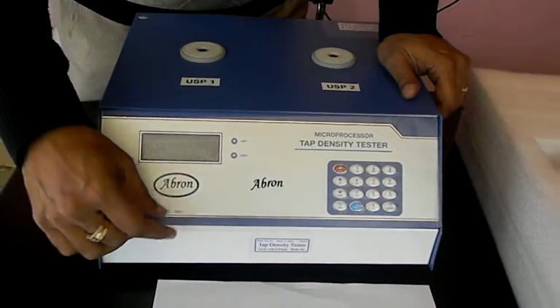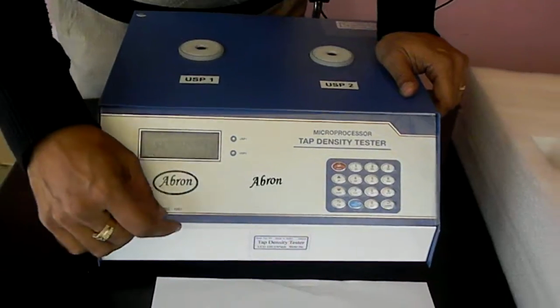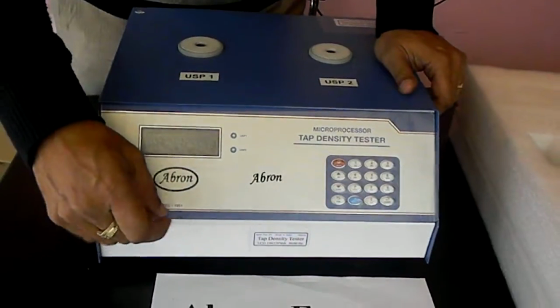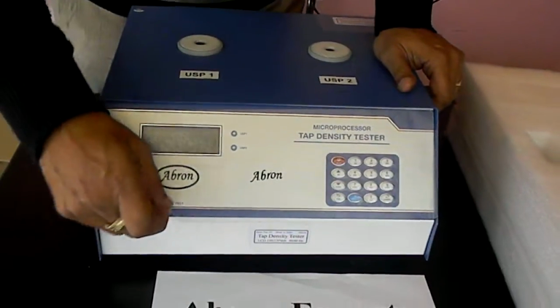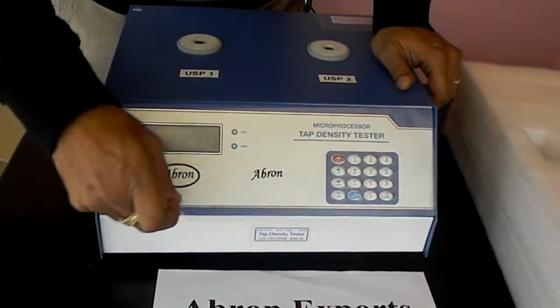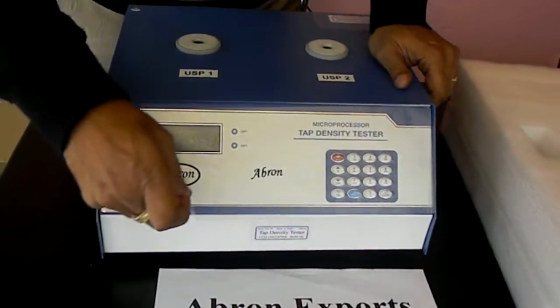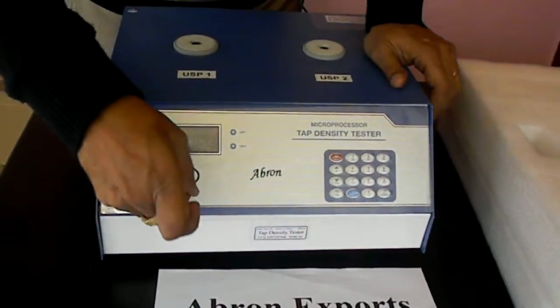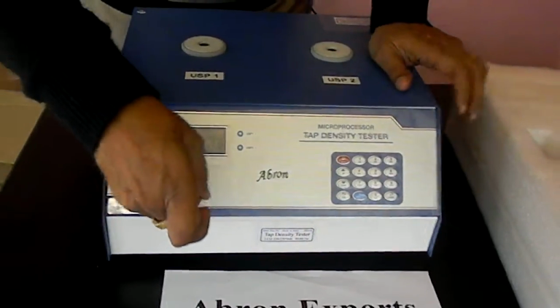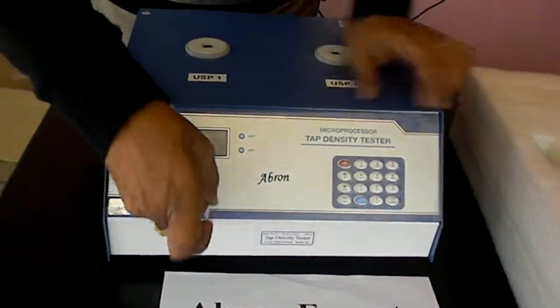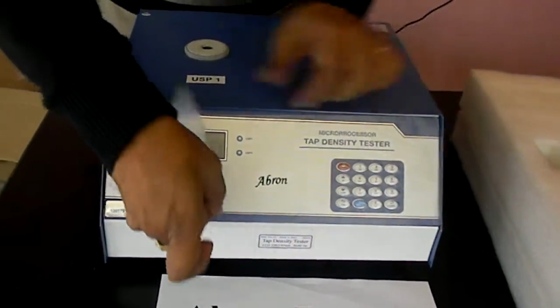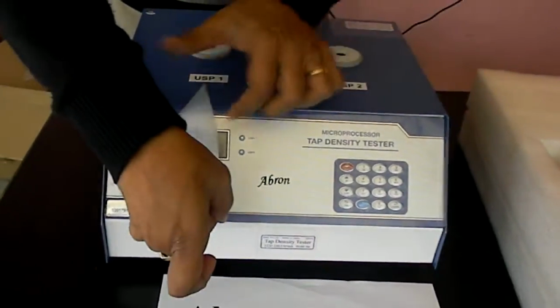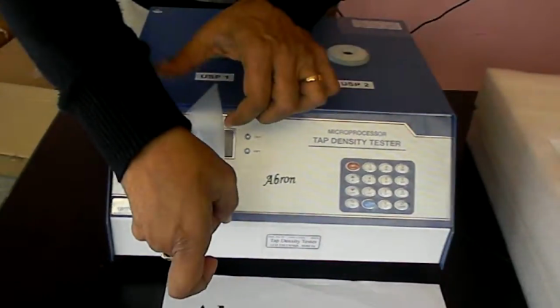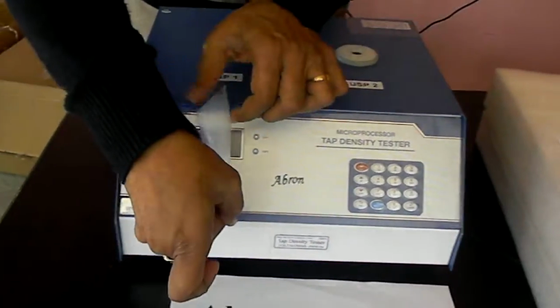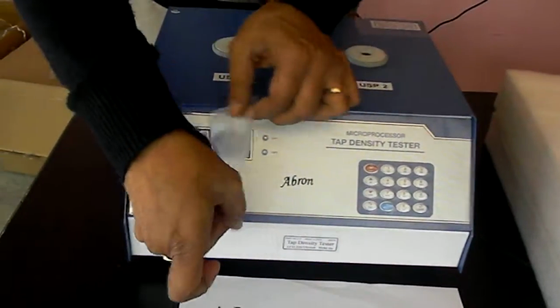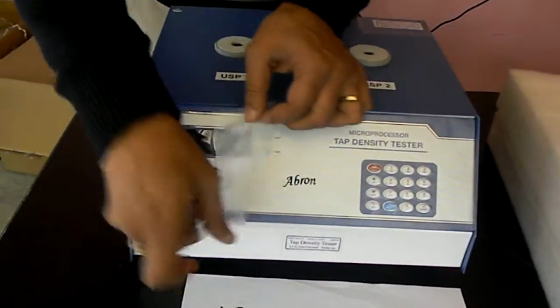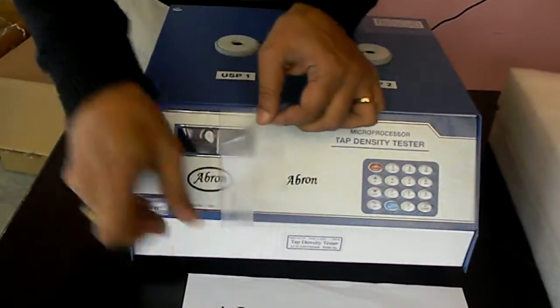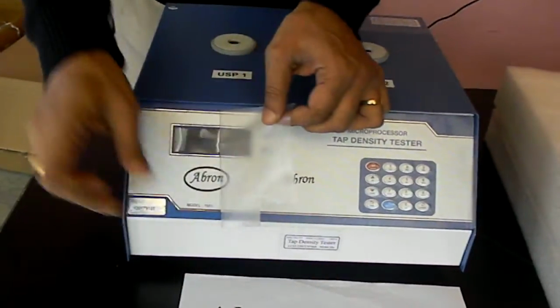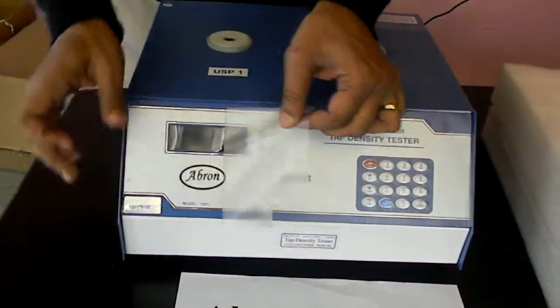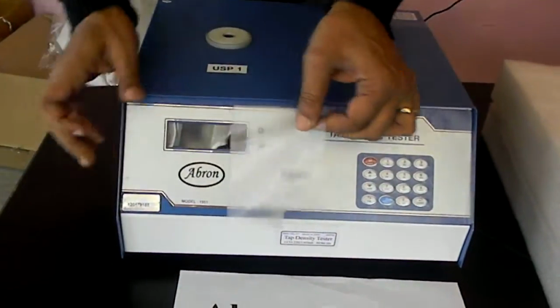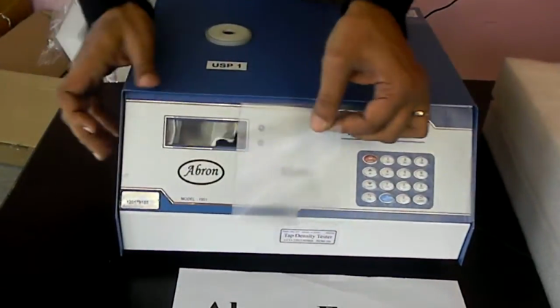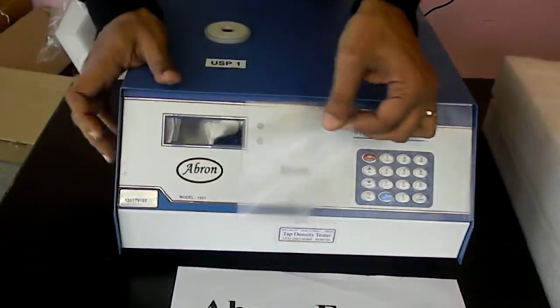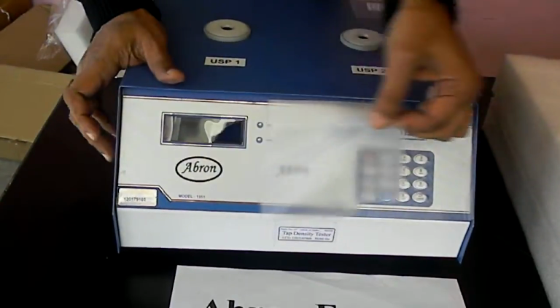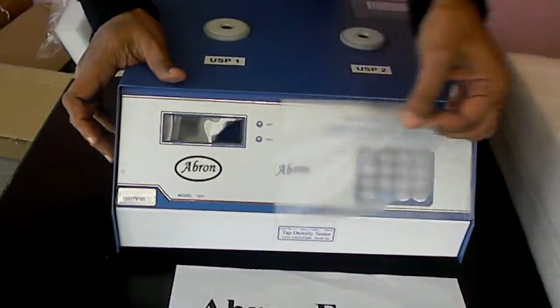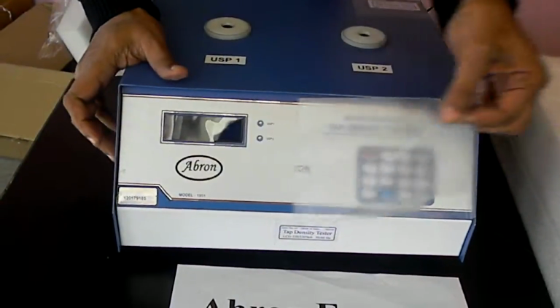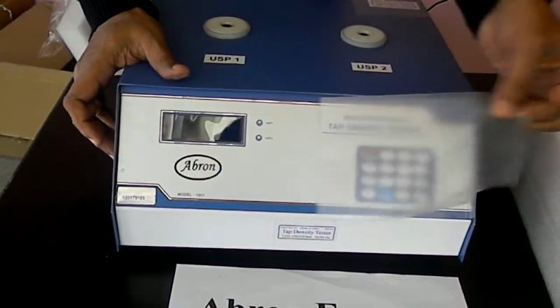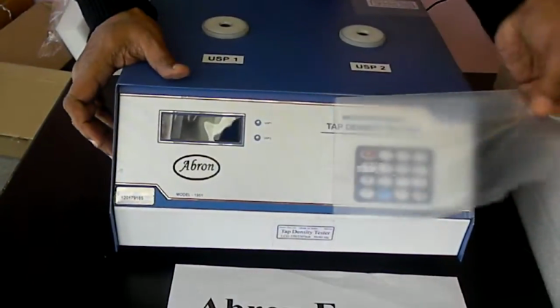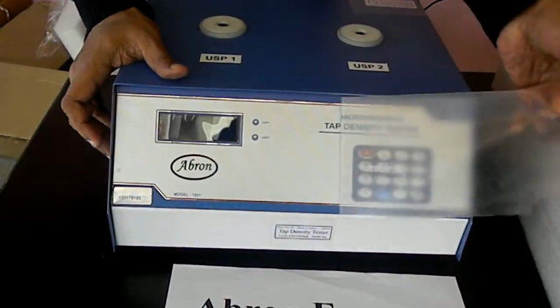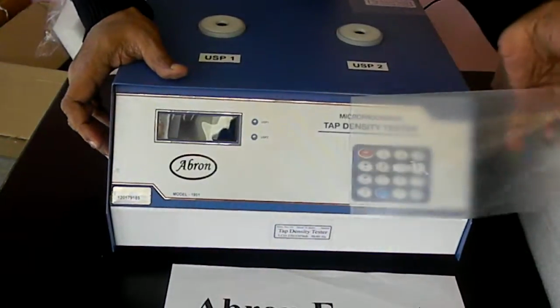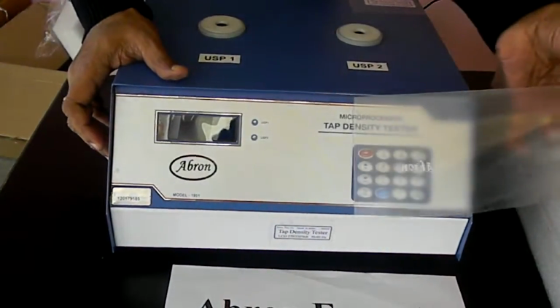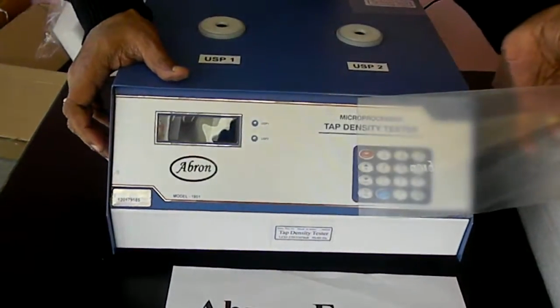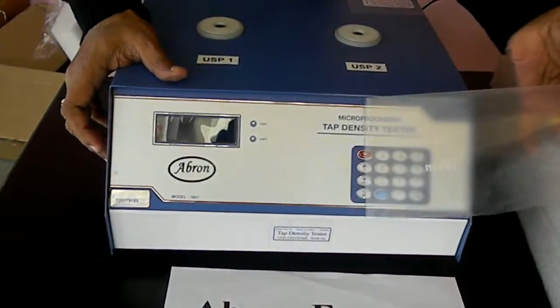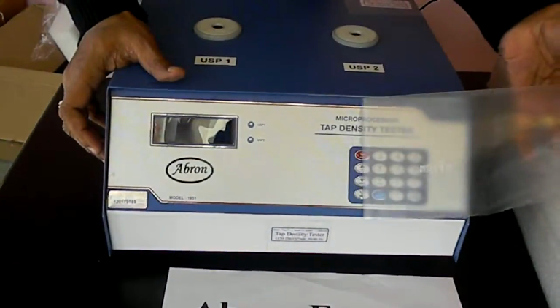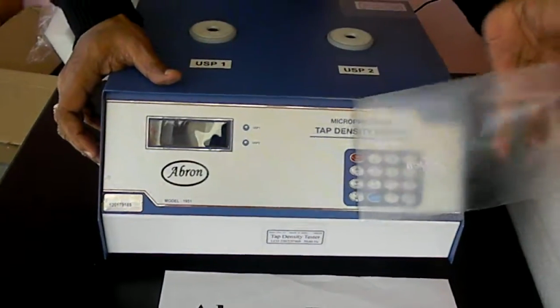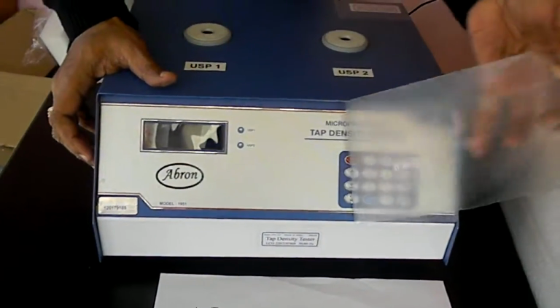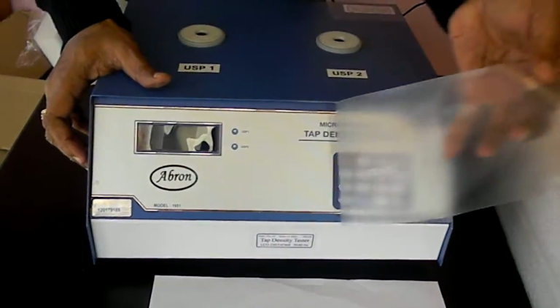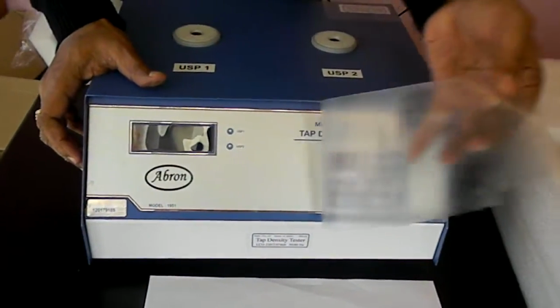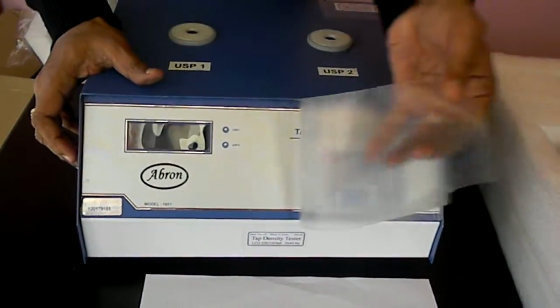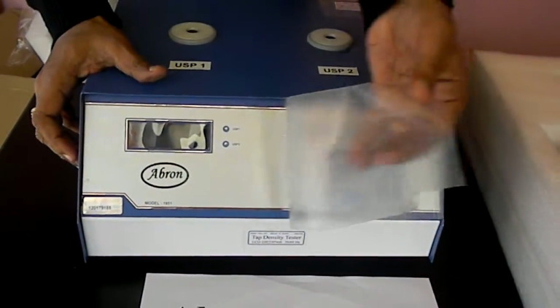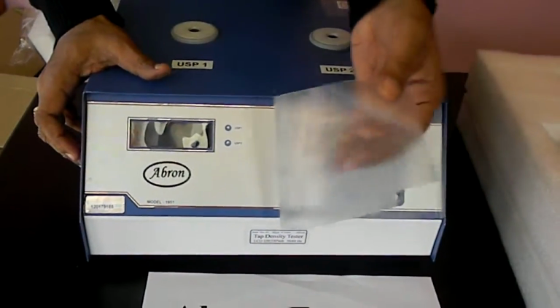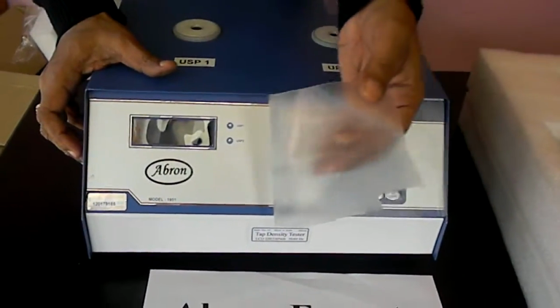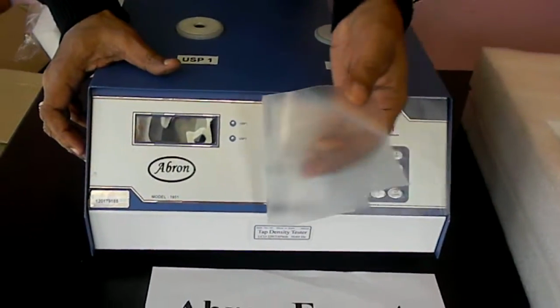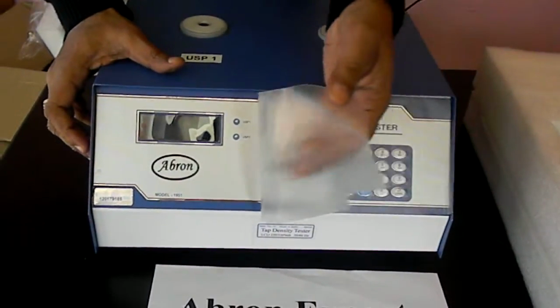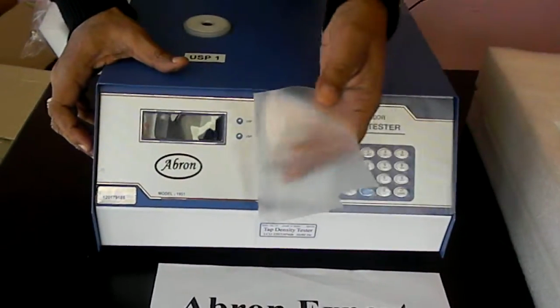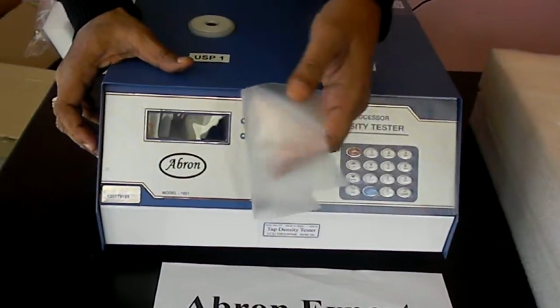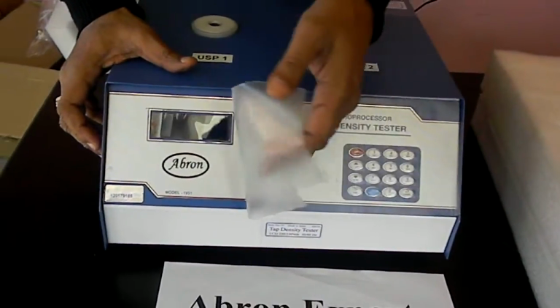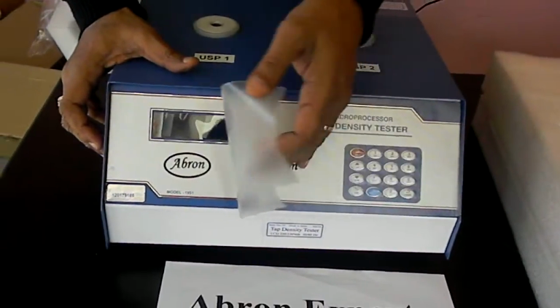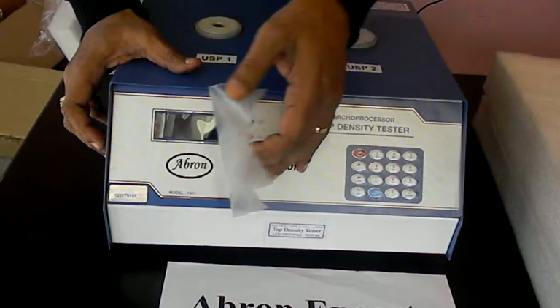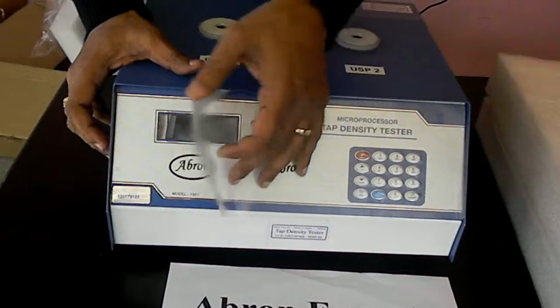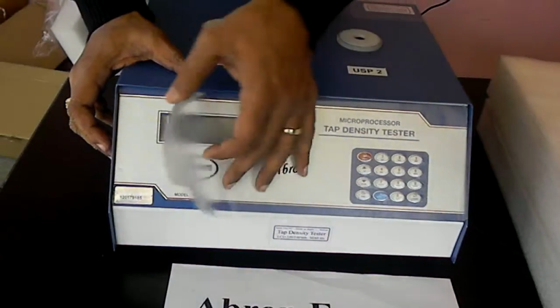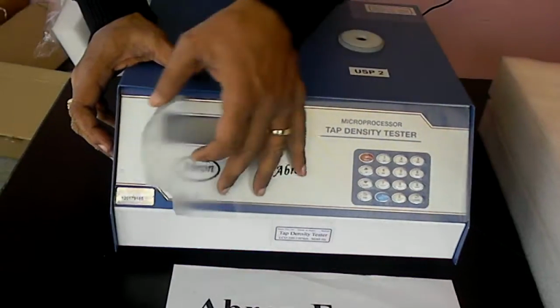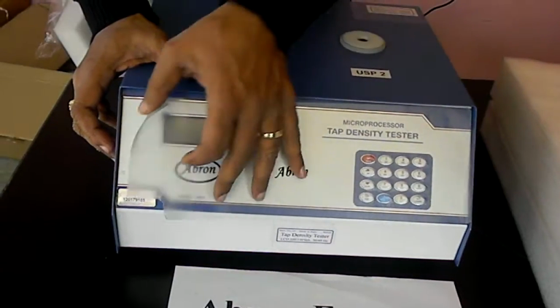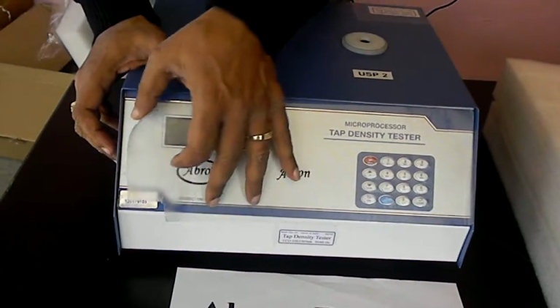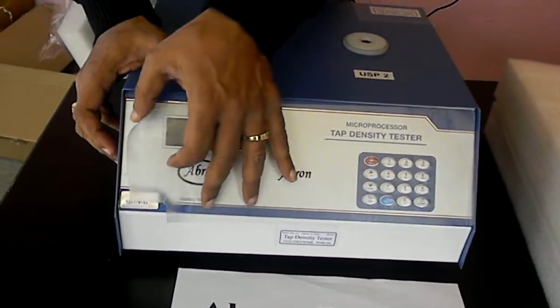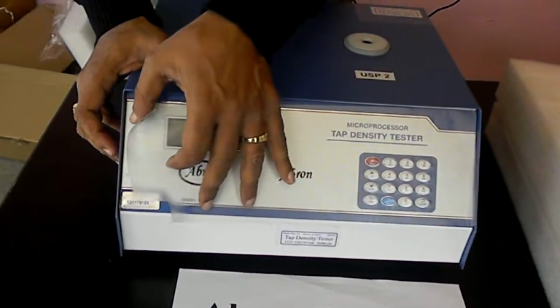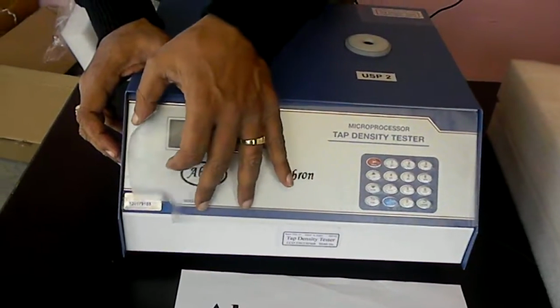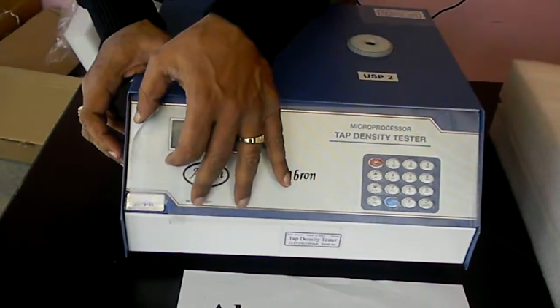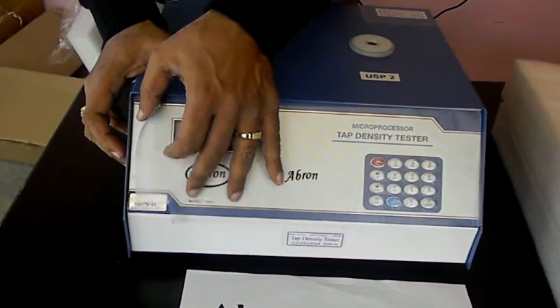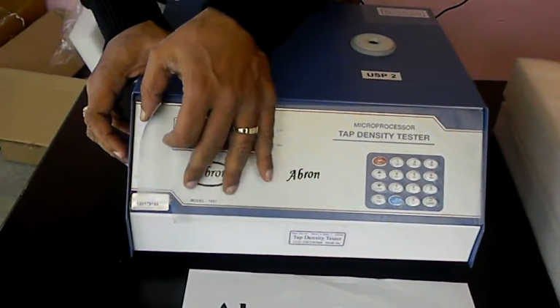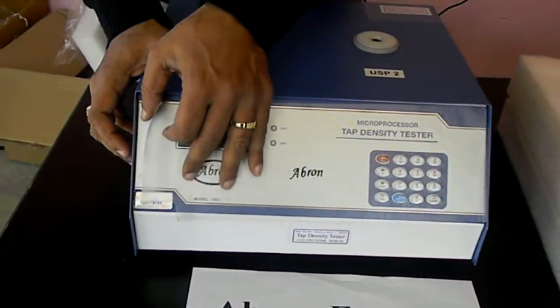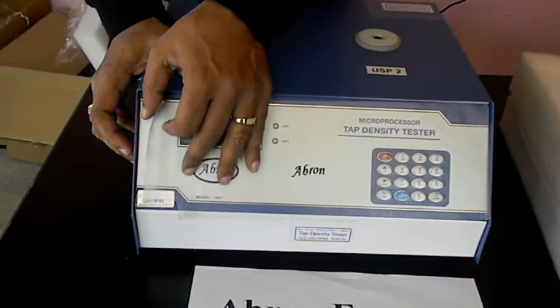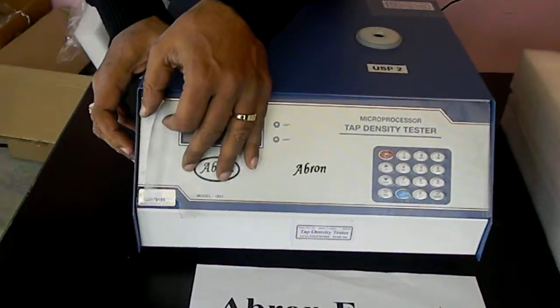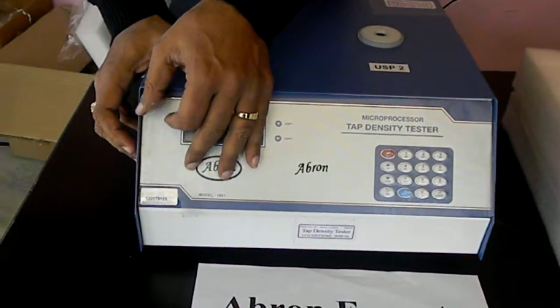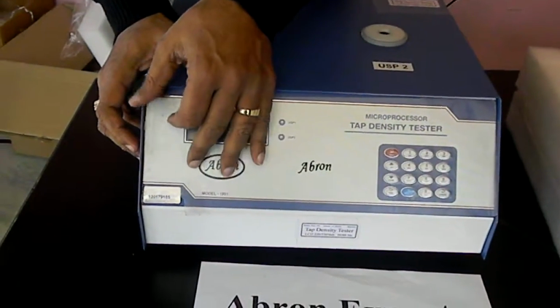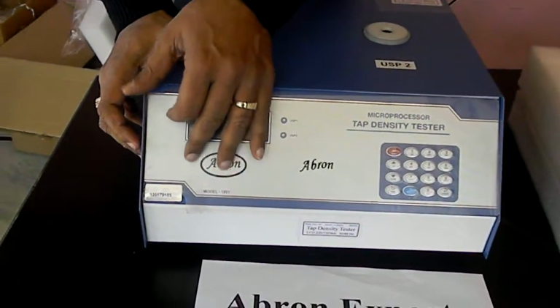You can remove this cover if you have to use the instrument continuously. This cover is only for transportation.